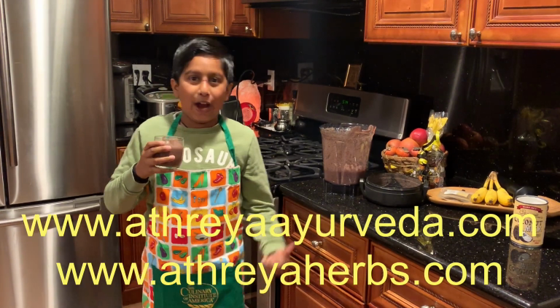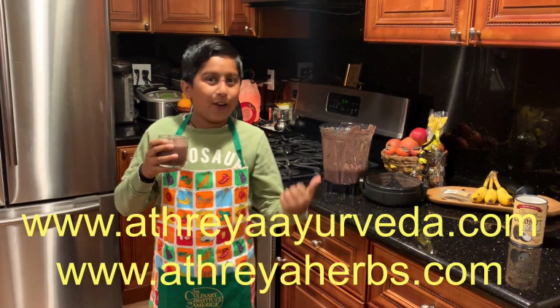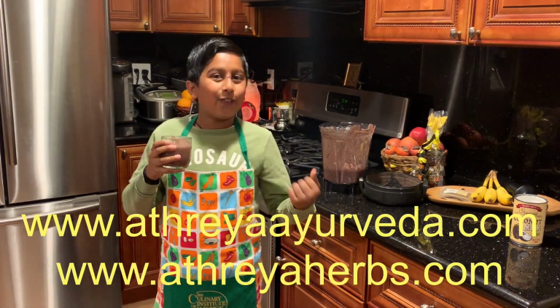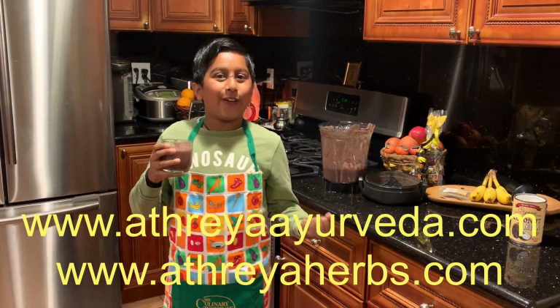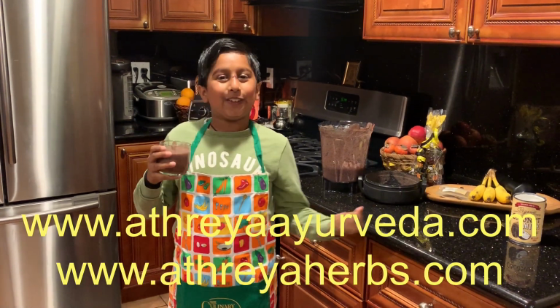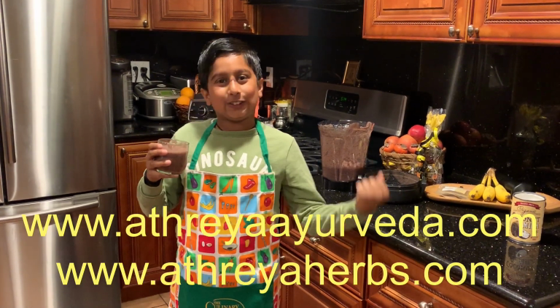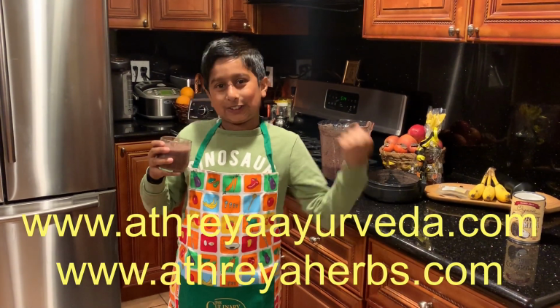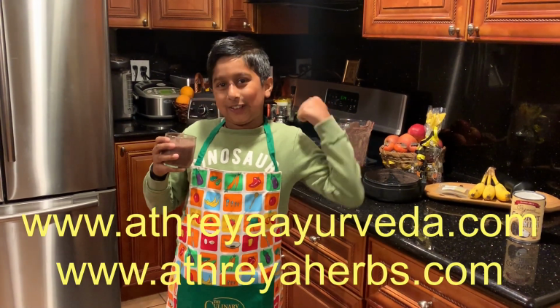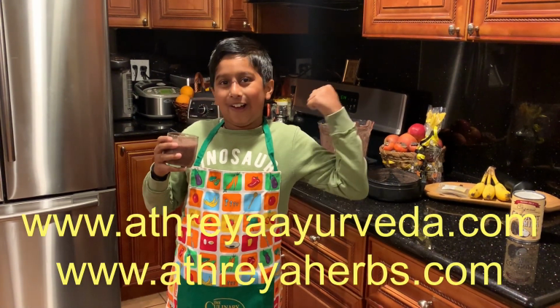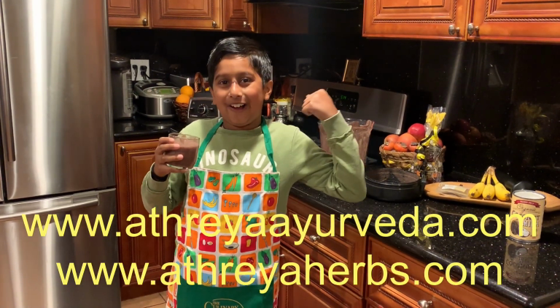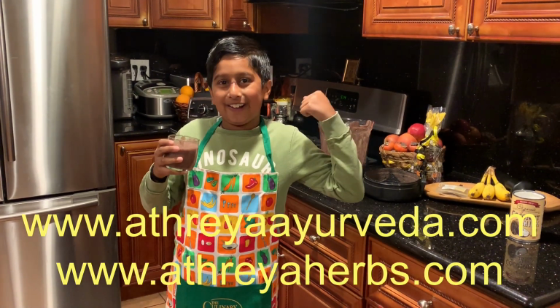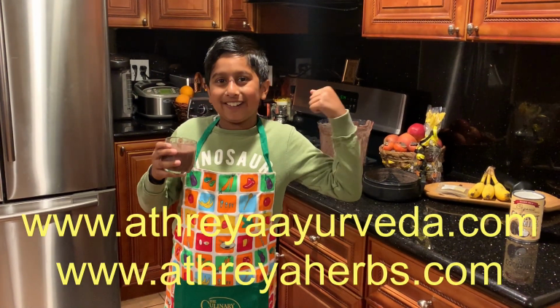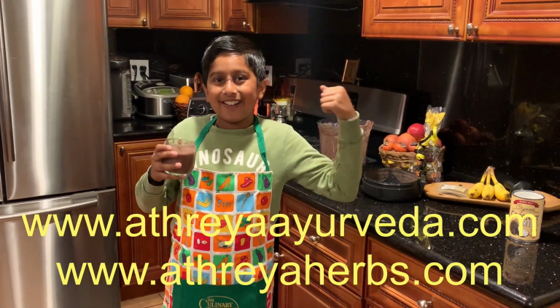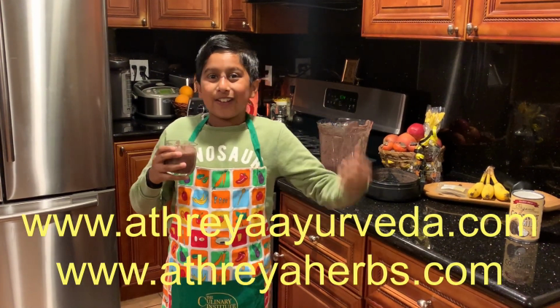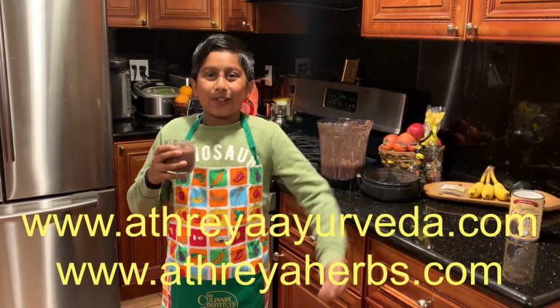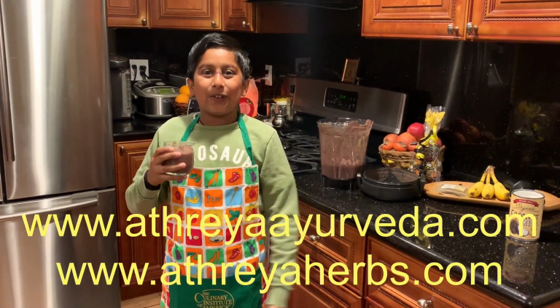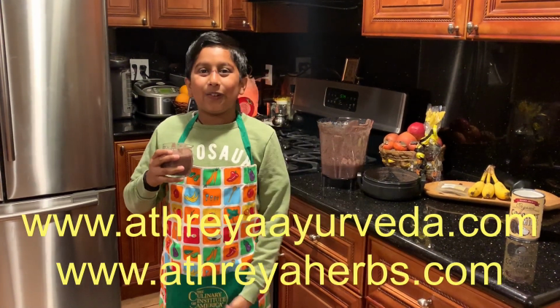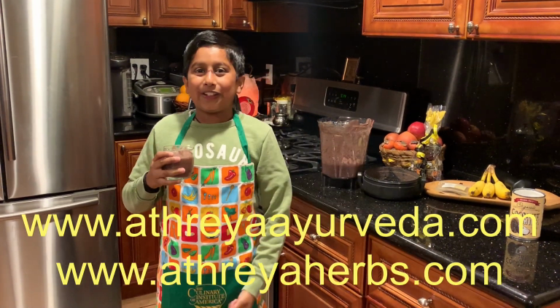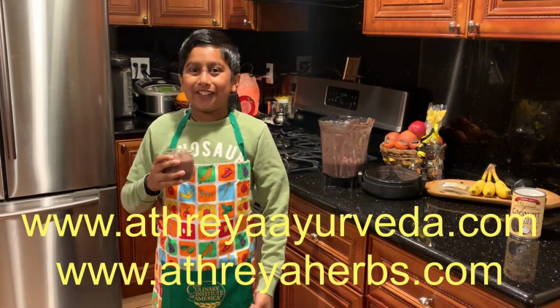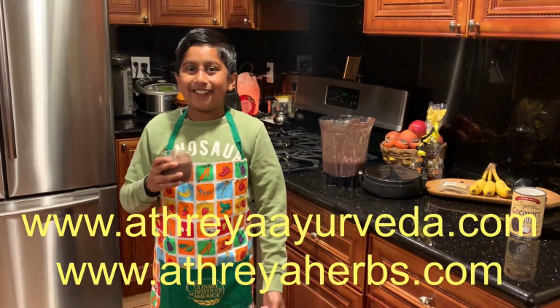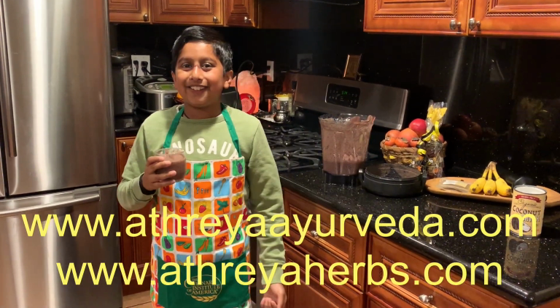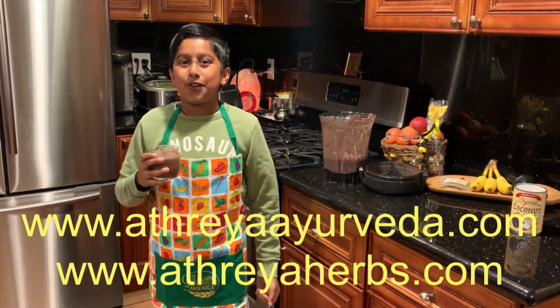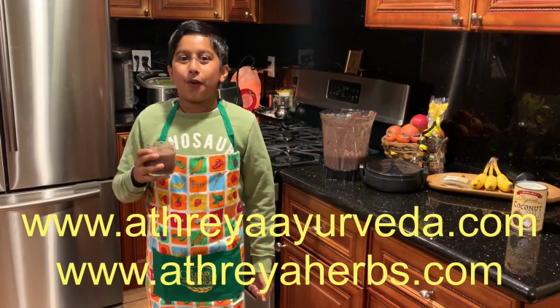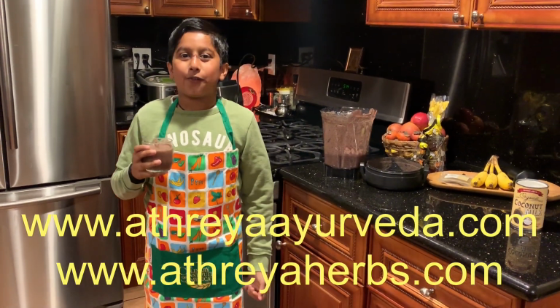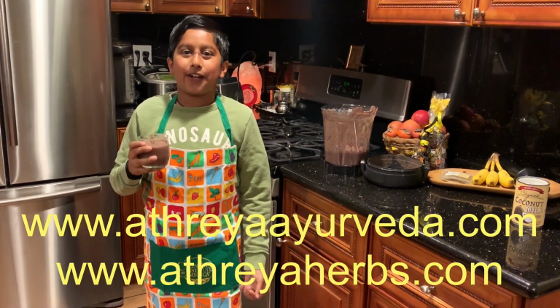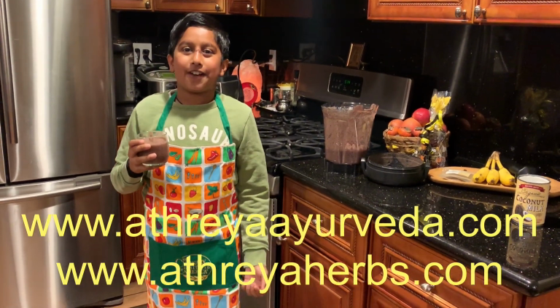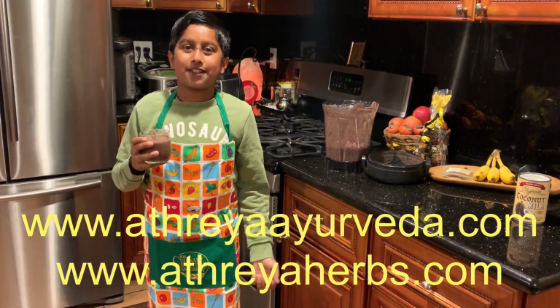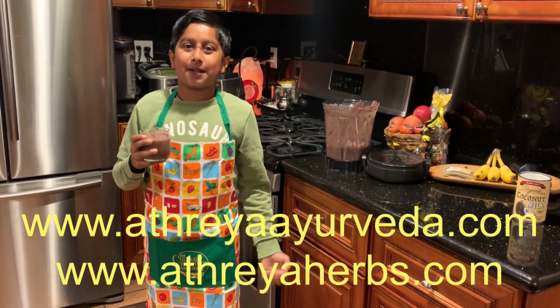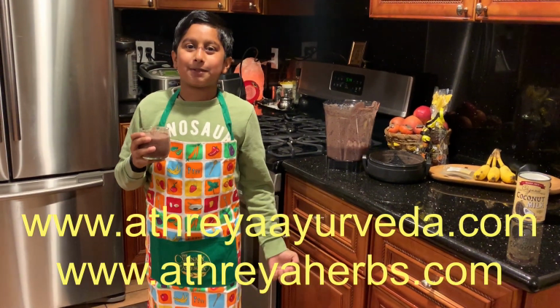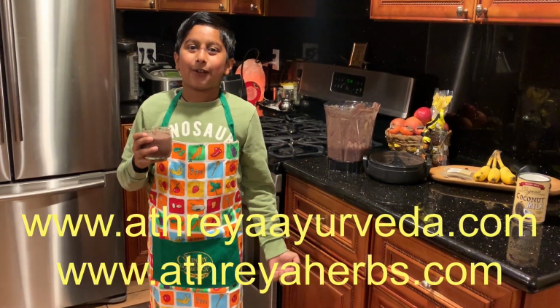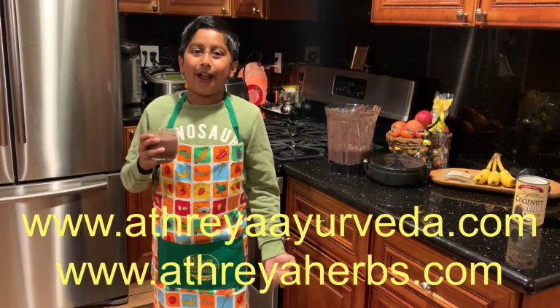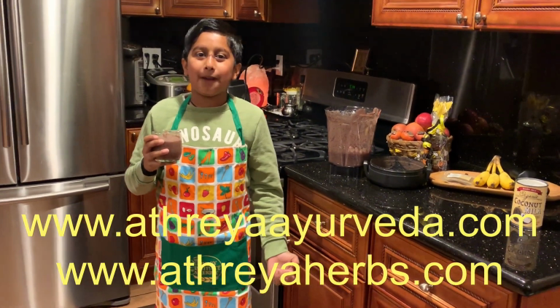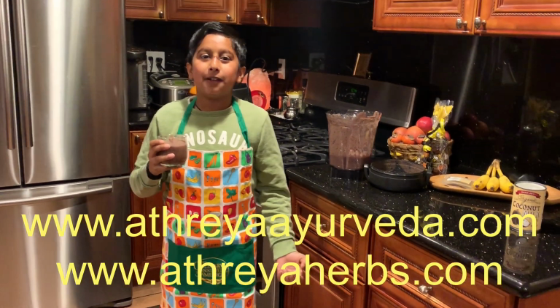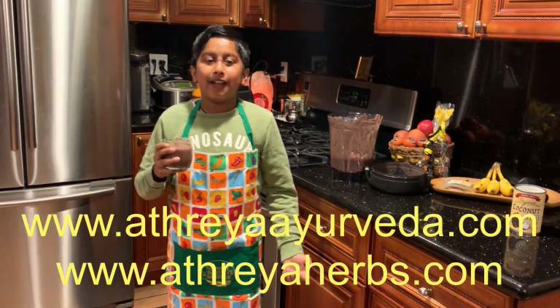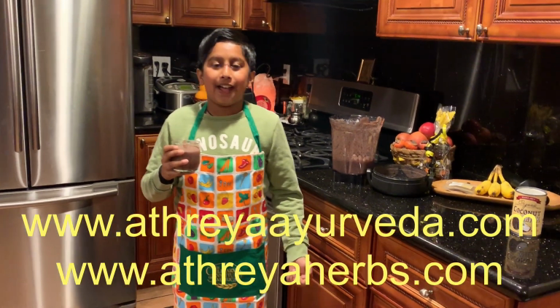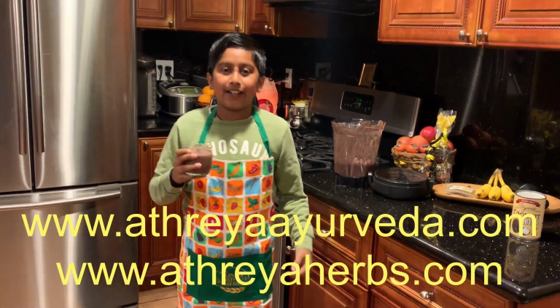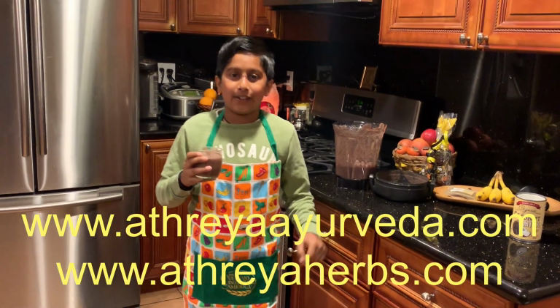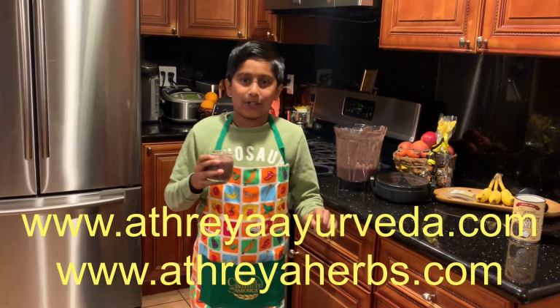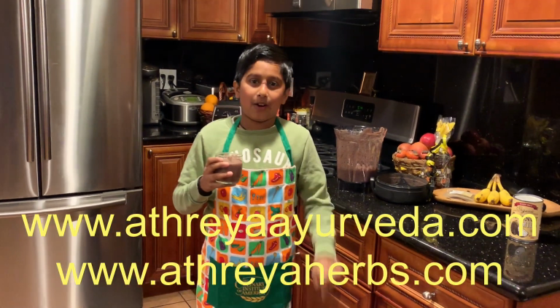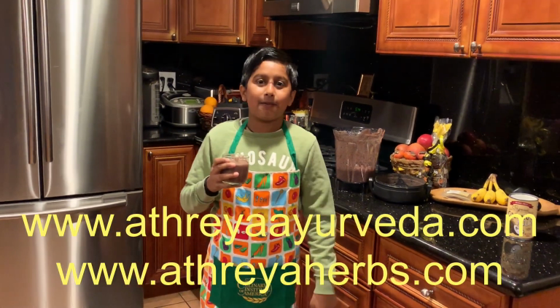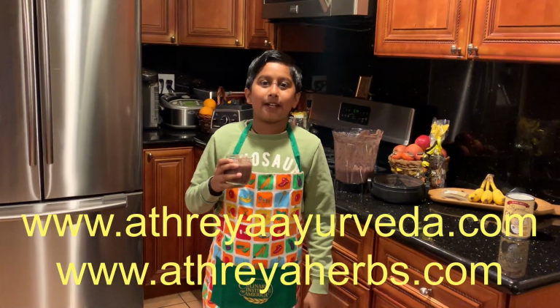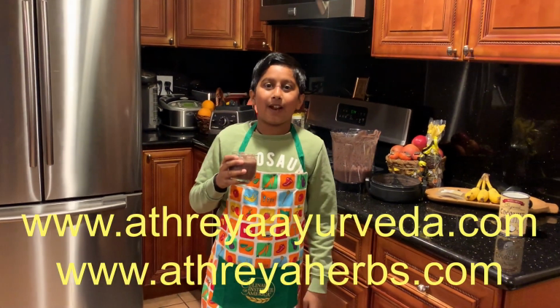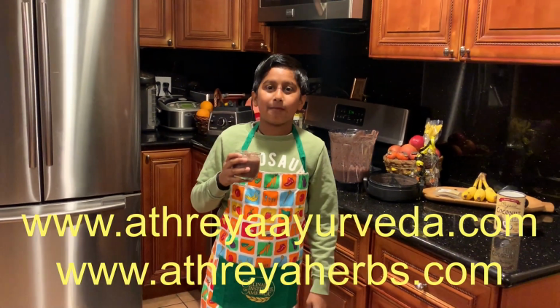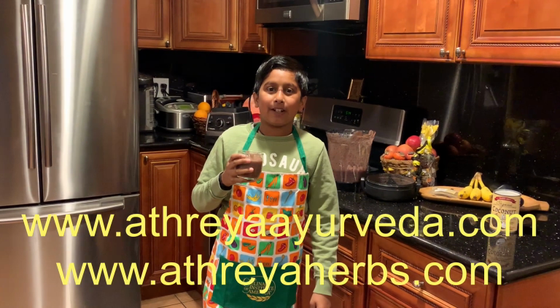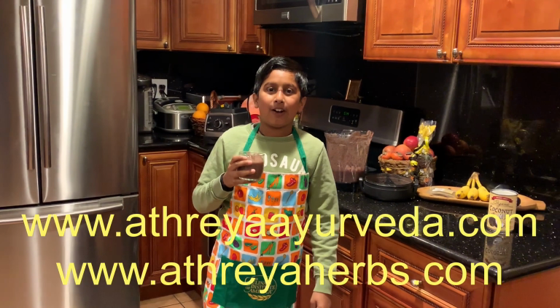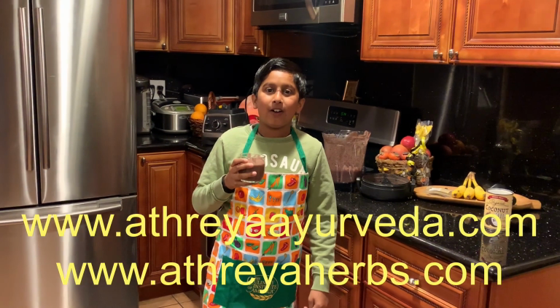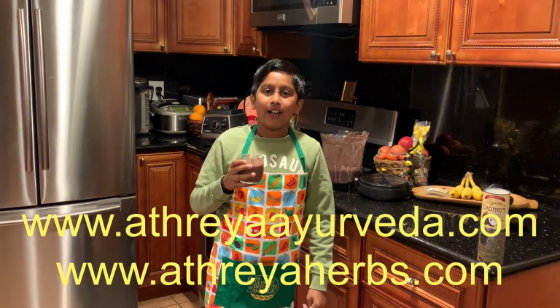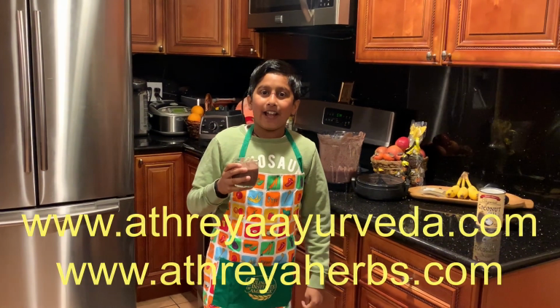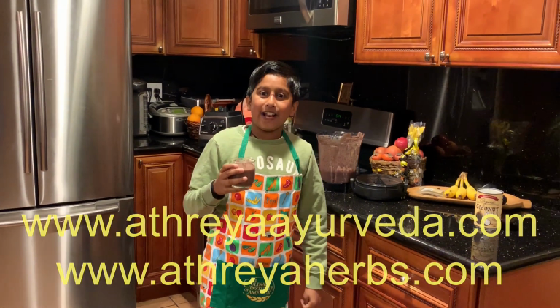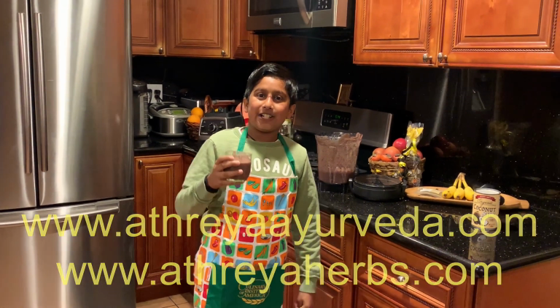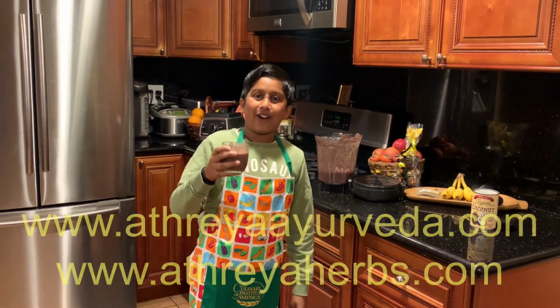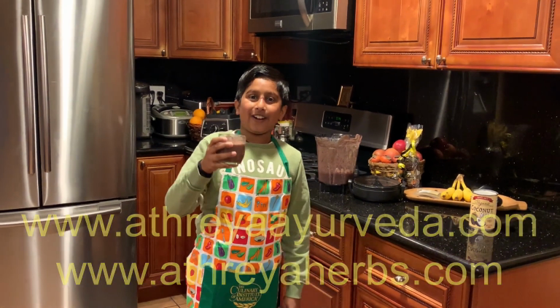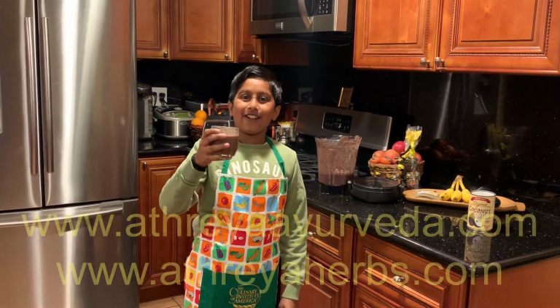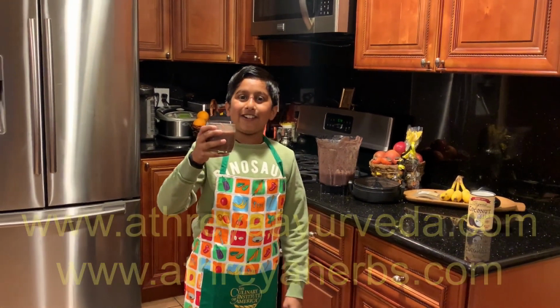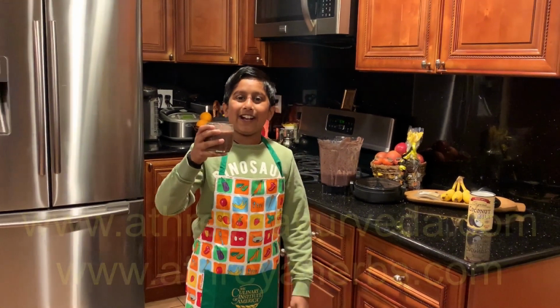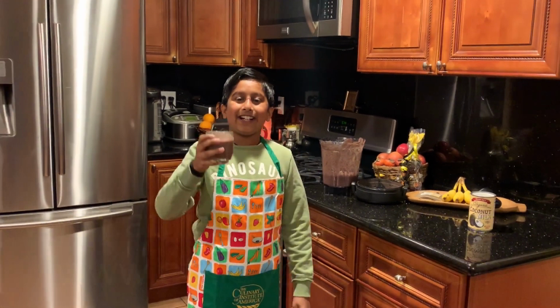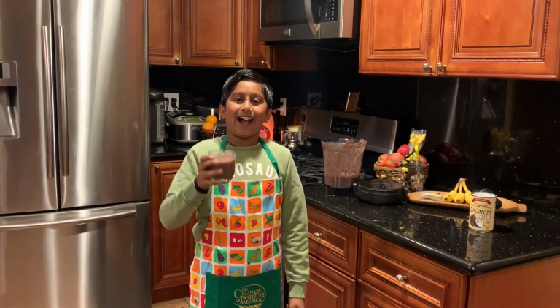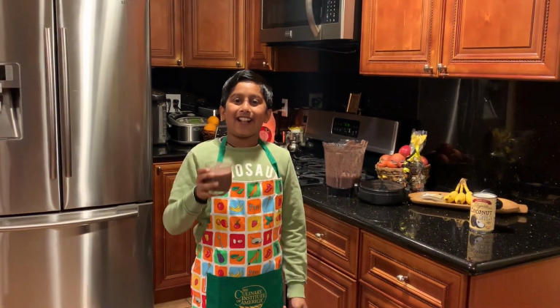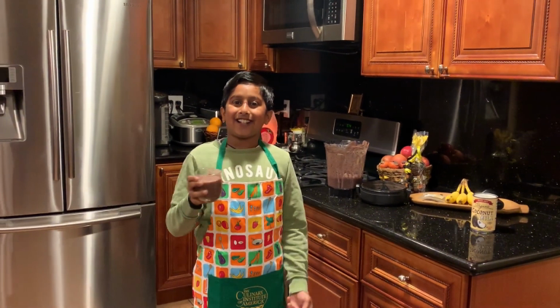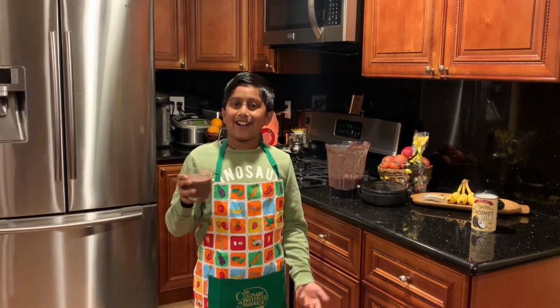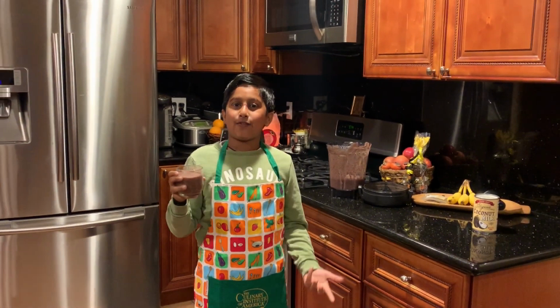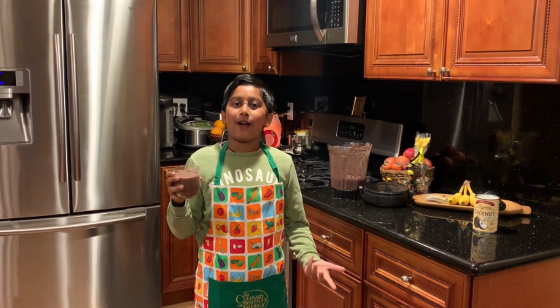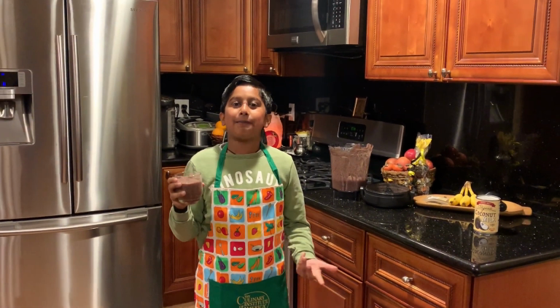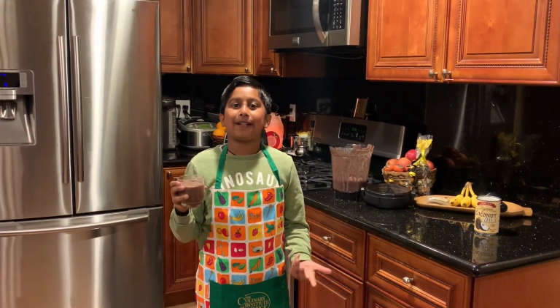Ayurveda strong! You know what to do. Don't forget to subscribe and leave a comment down below. Enjoy your drink with your family!